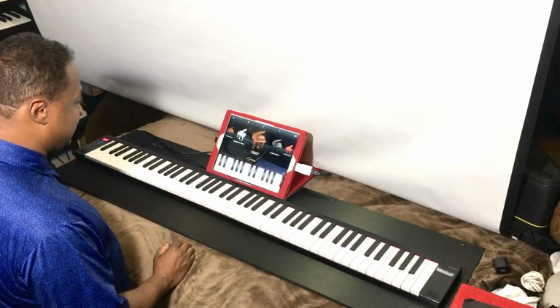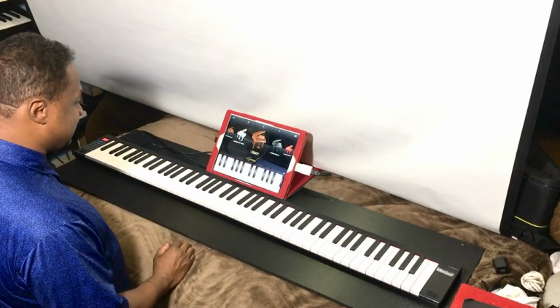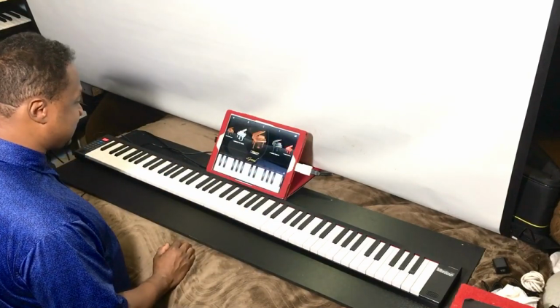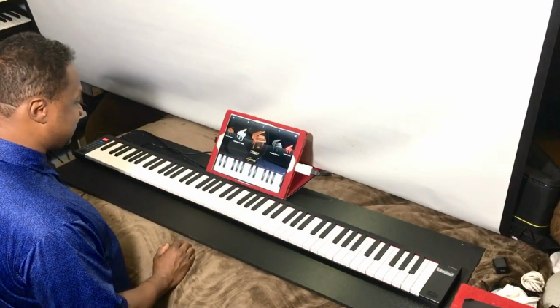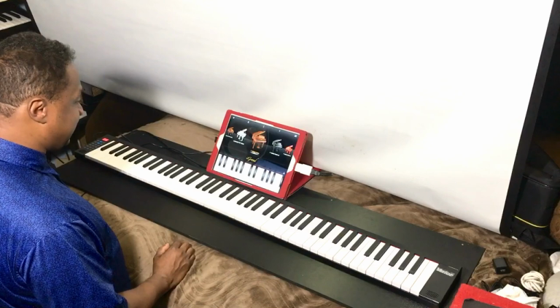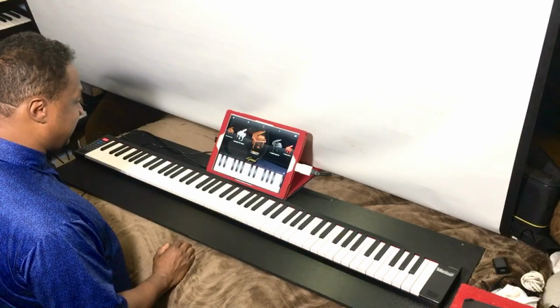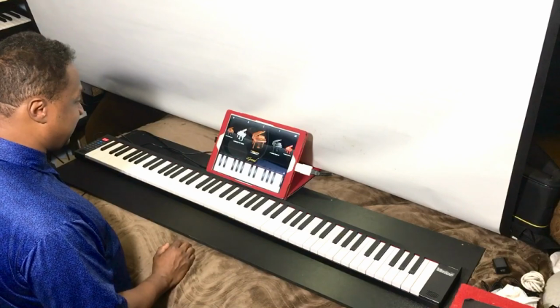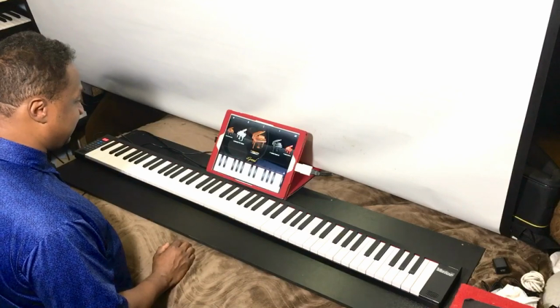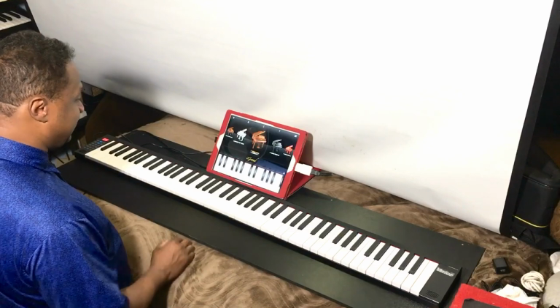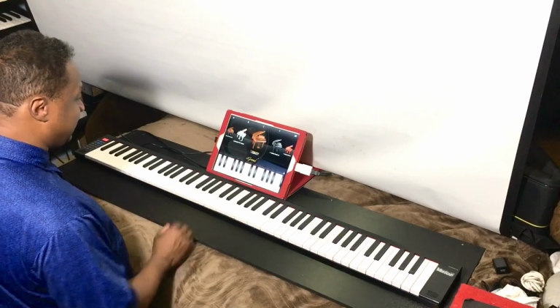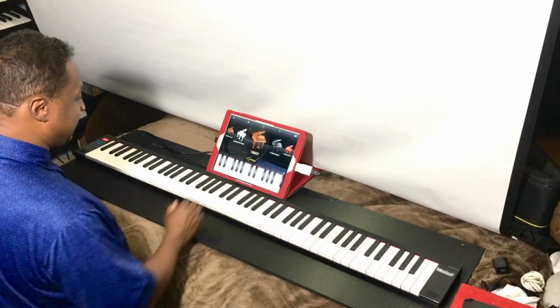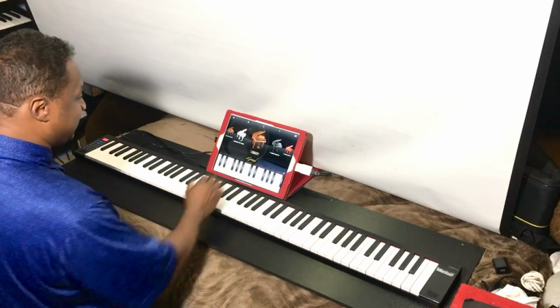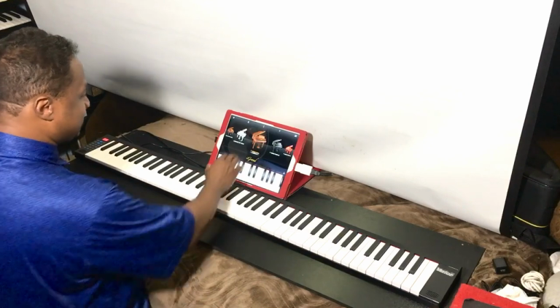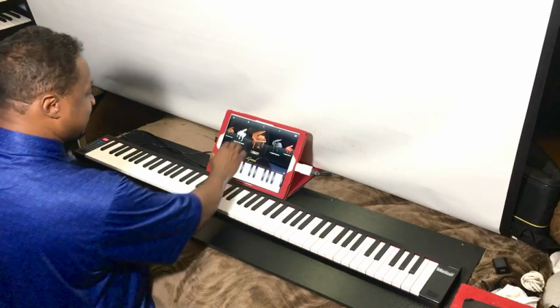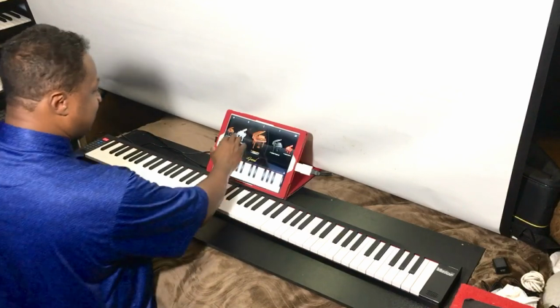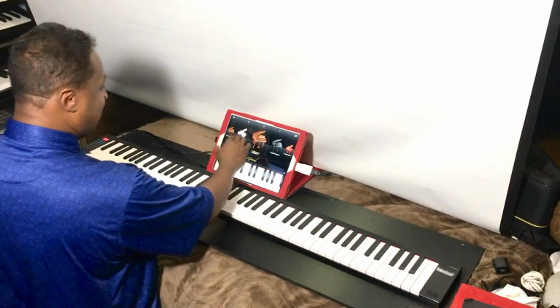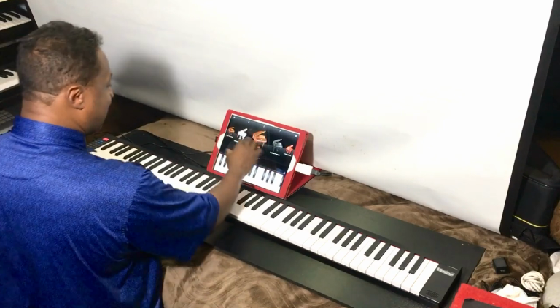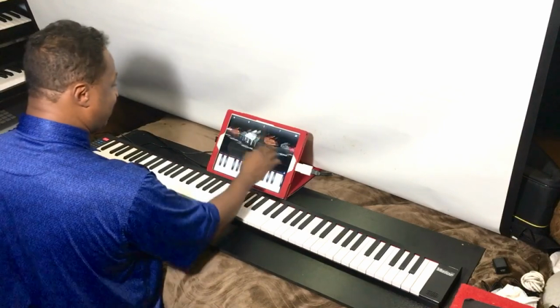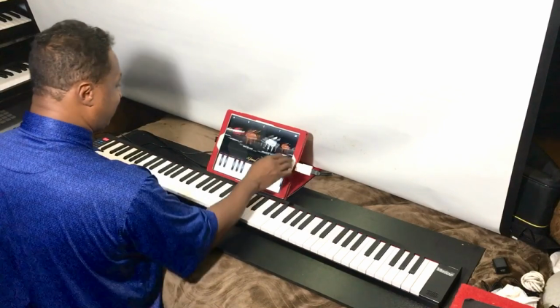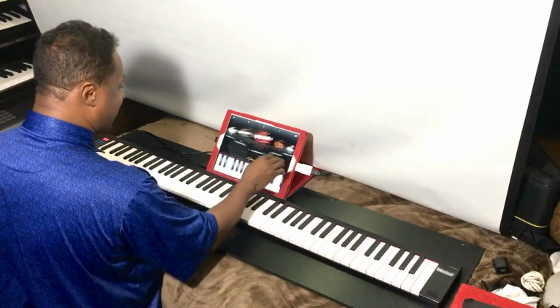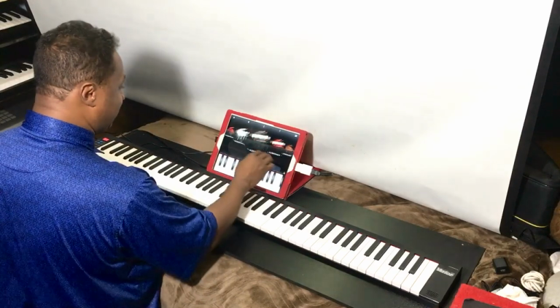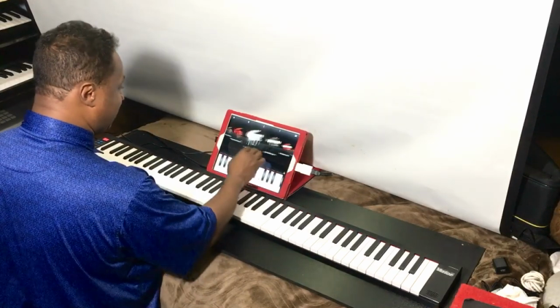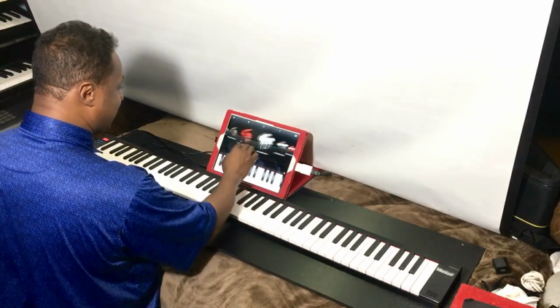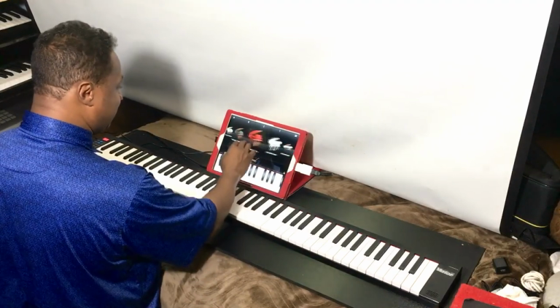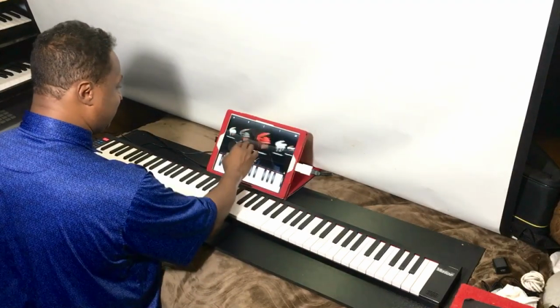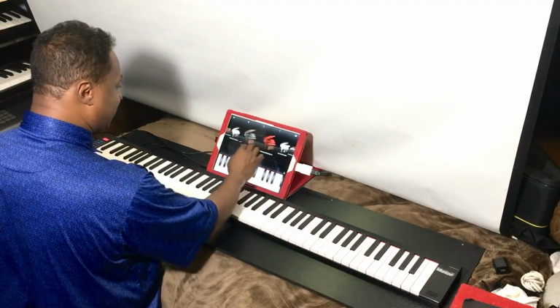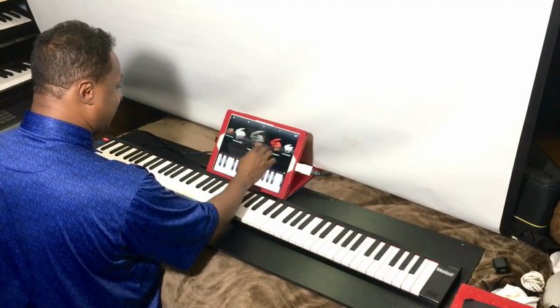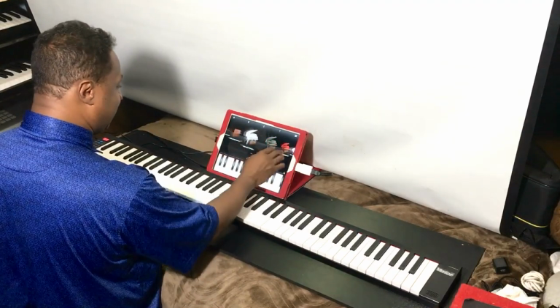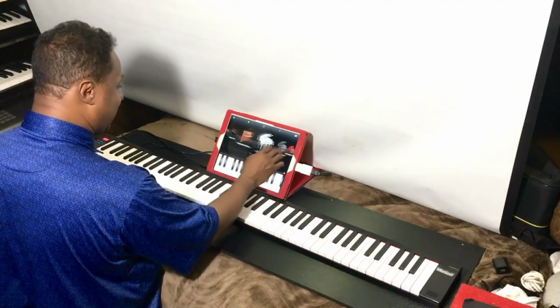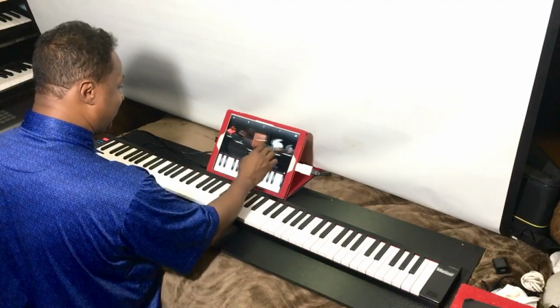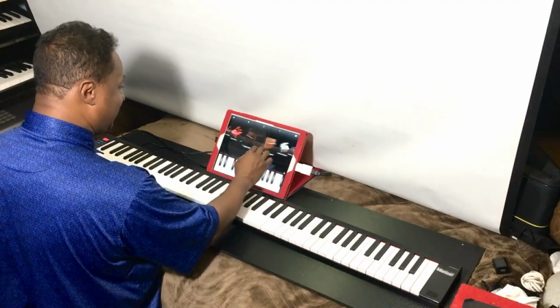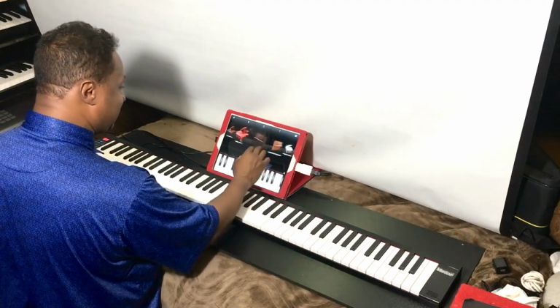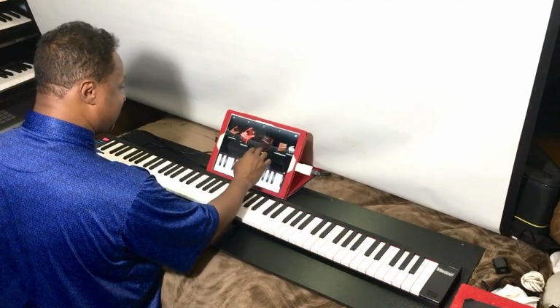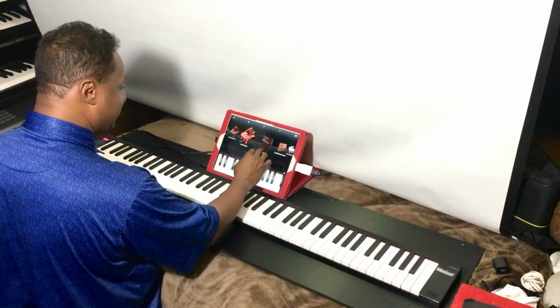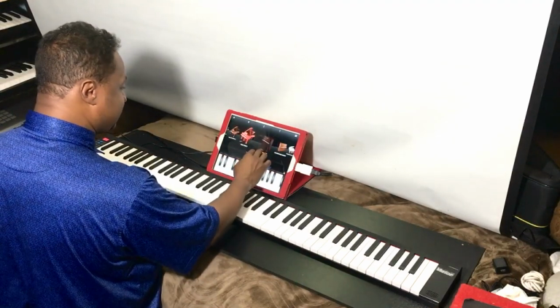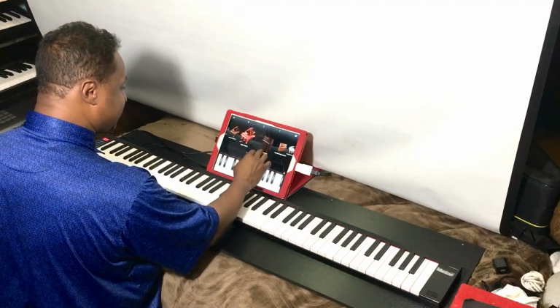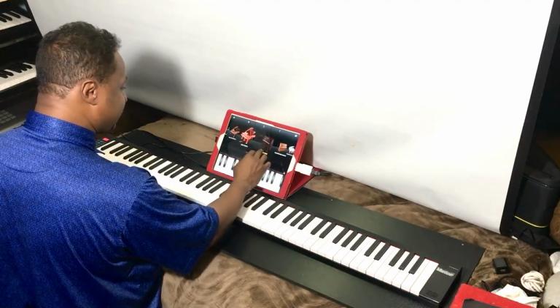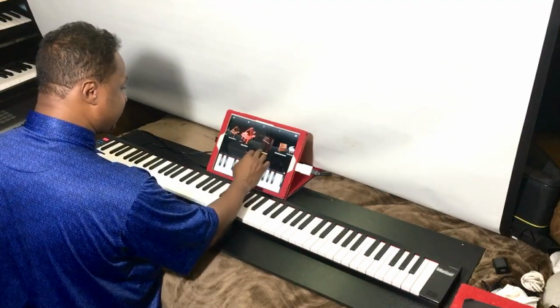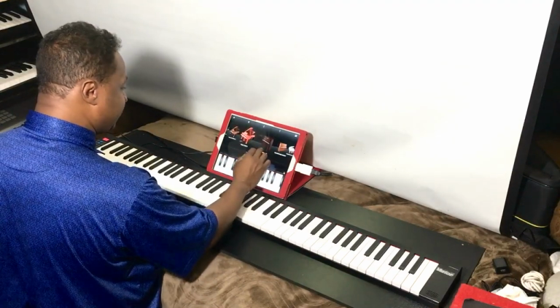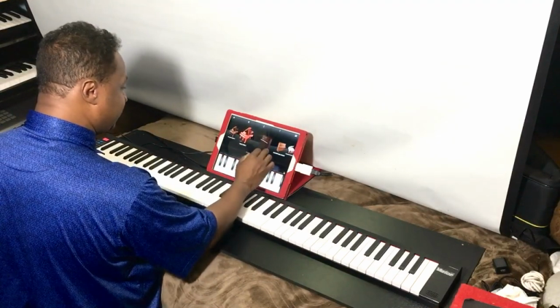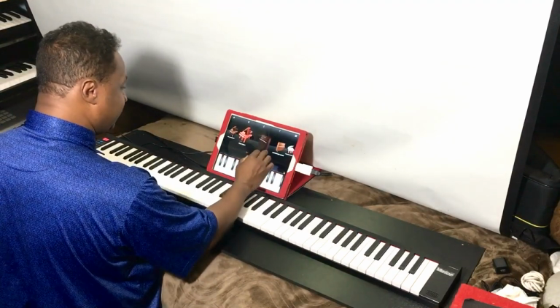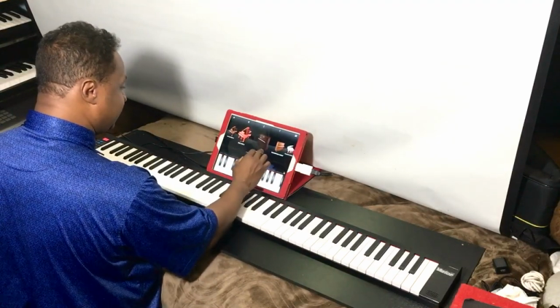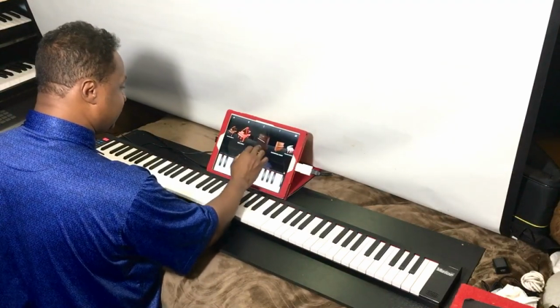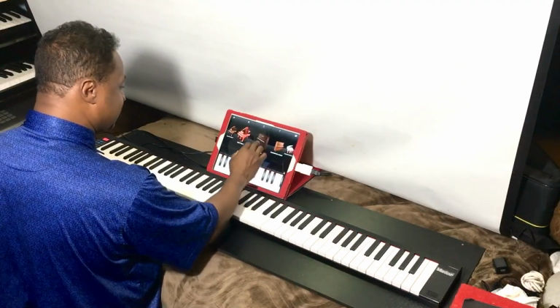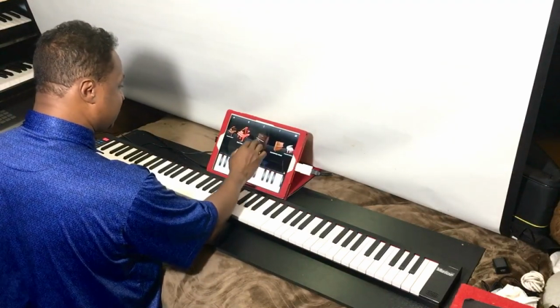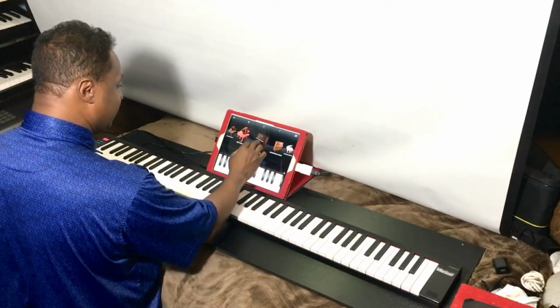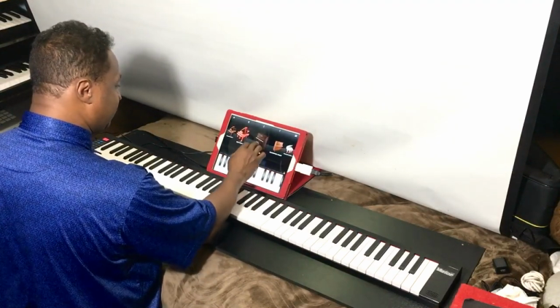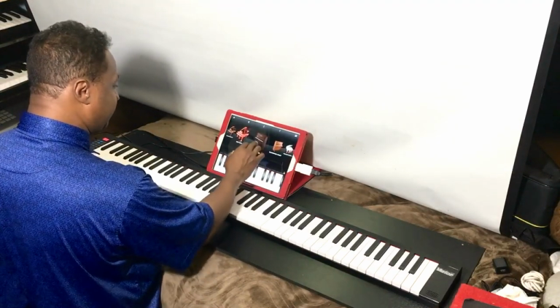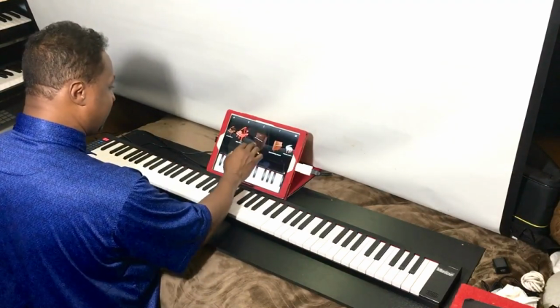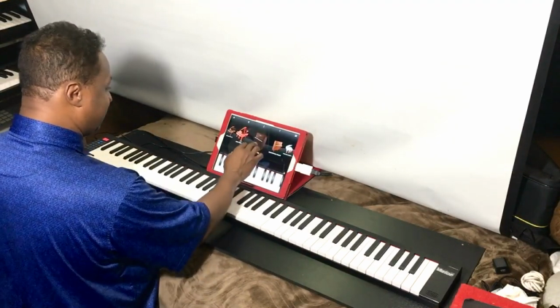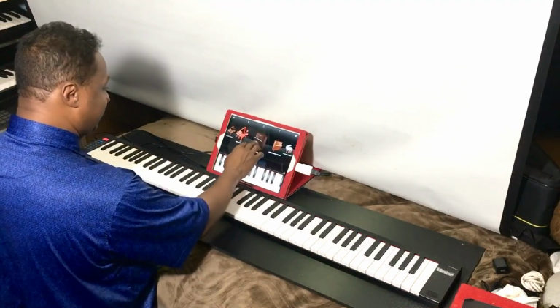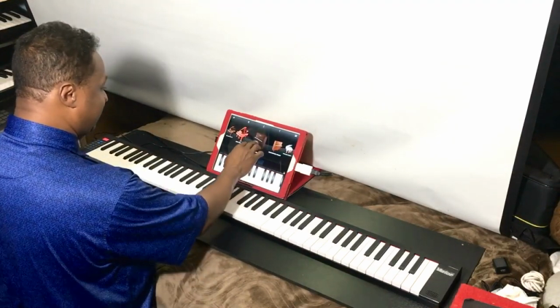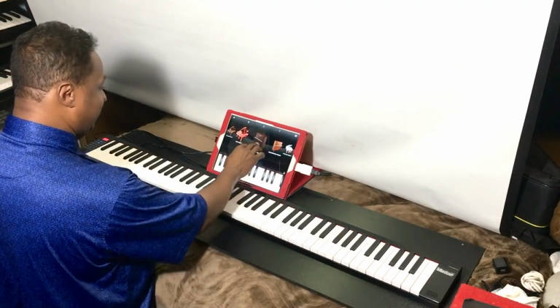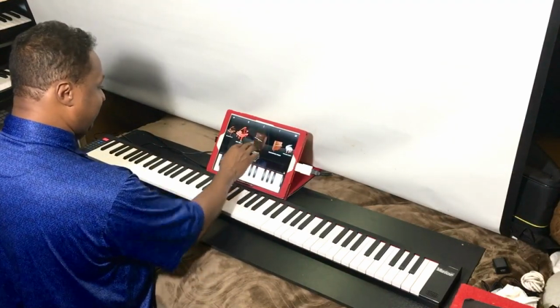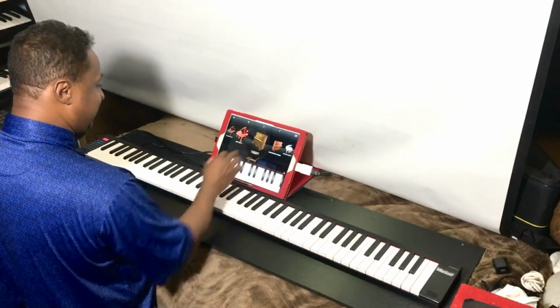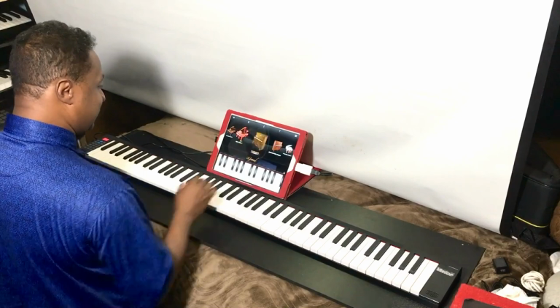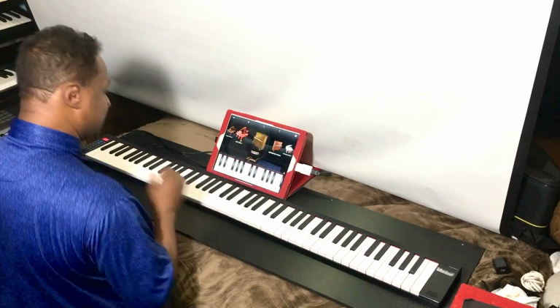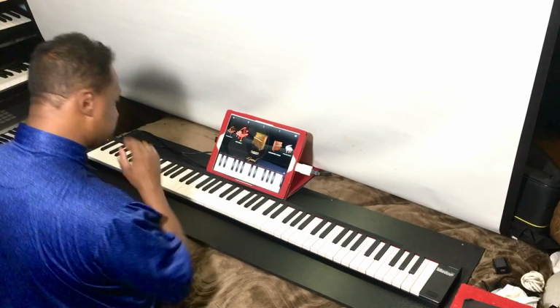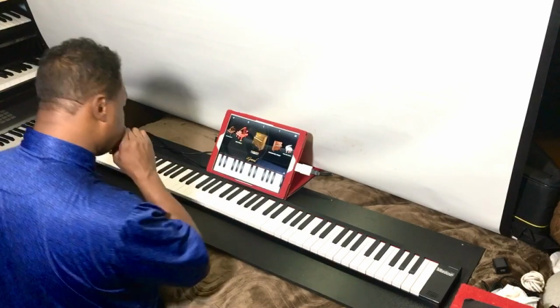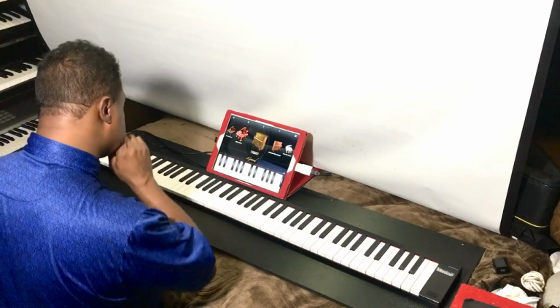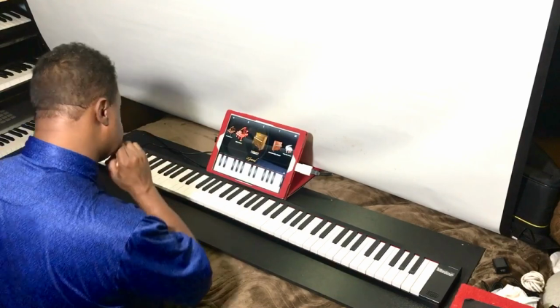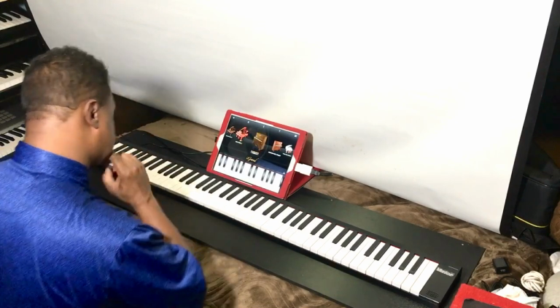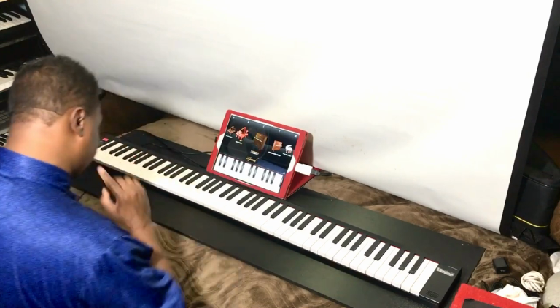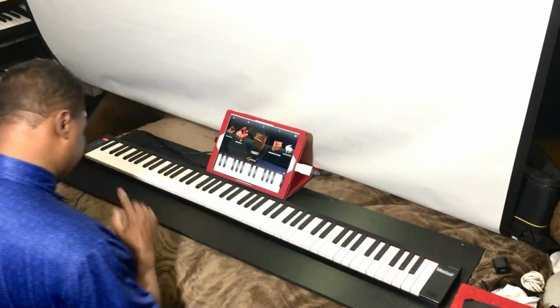Let's go into another piano app — the iGrand Piano. I want to go into the Saloon piano preset.